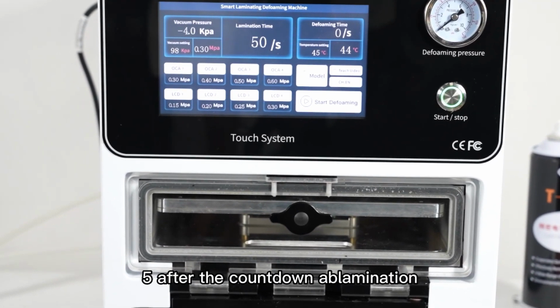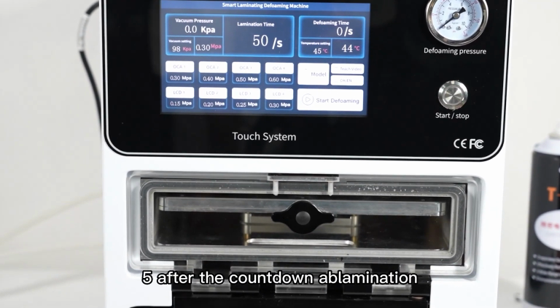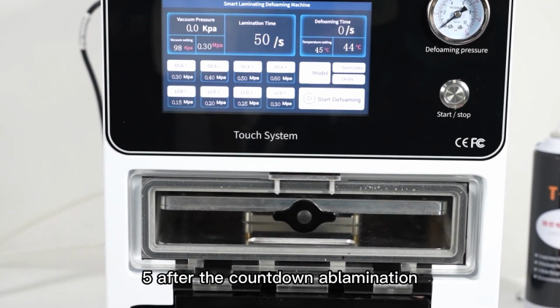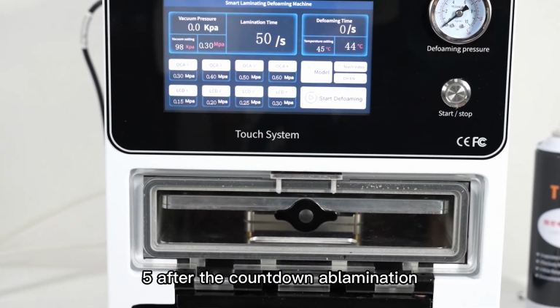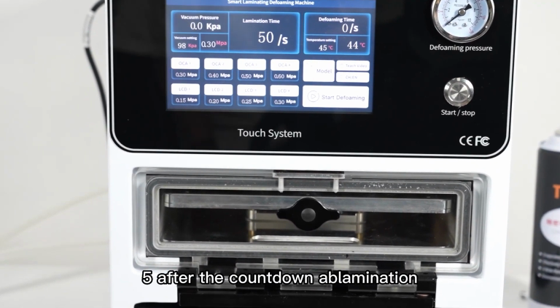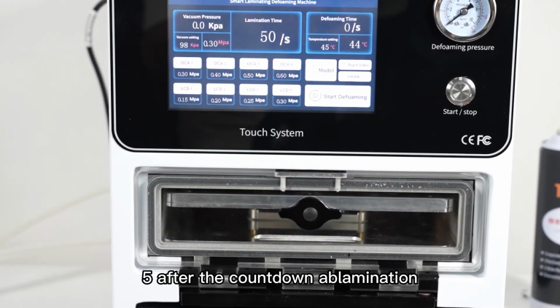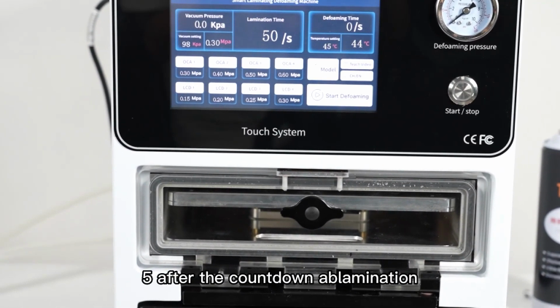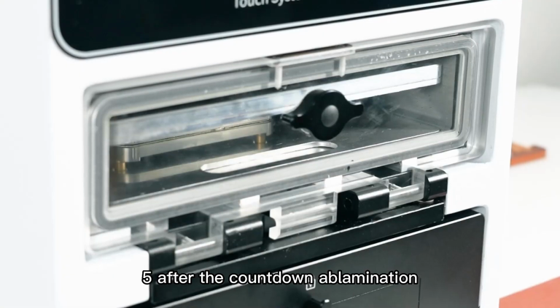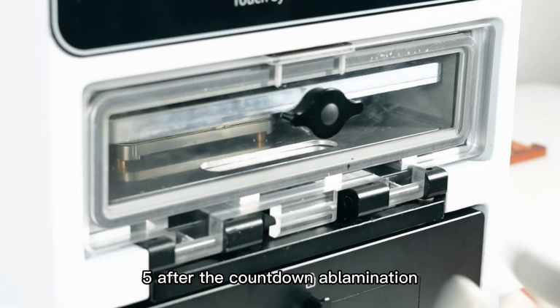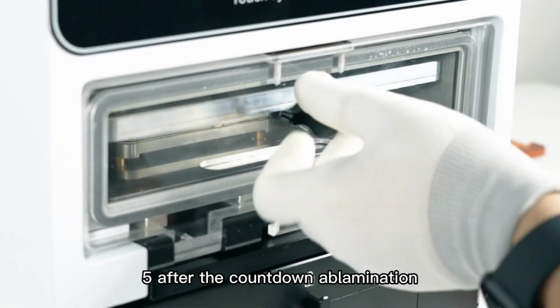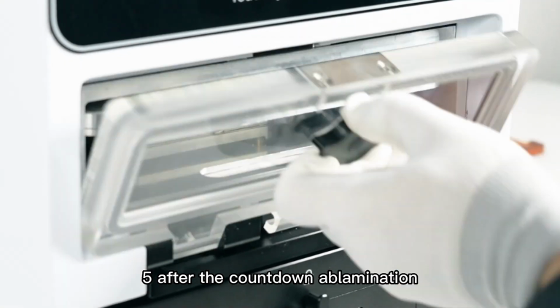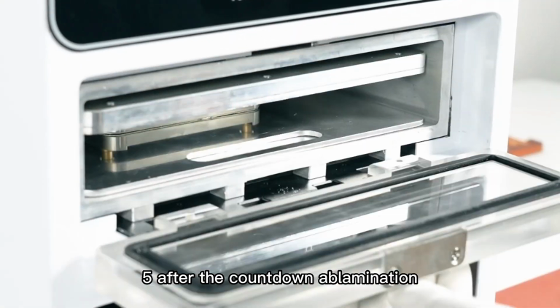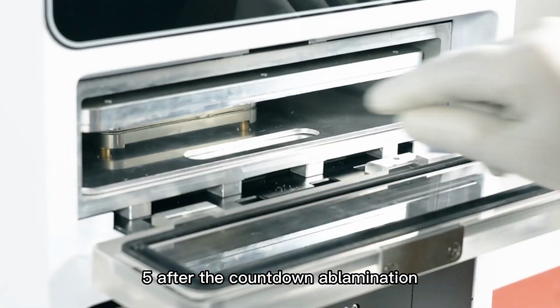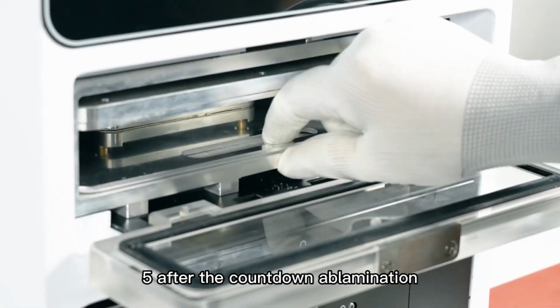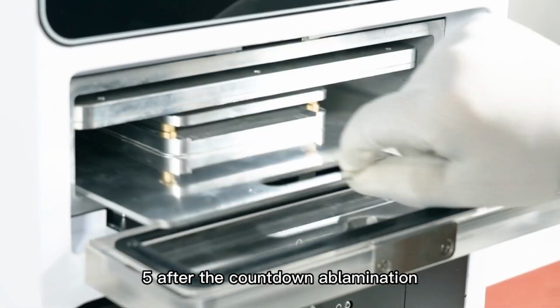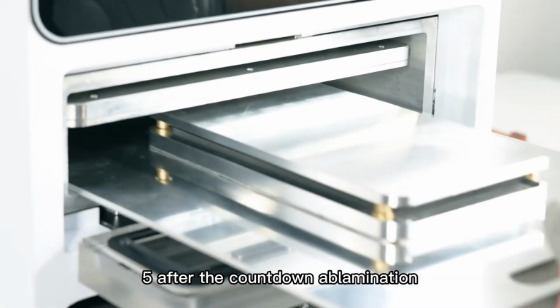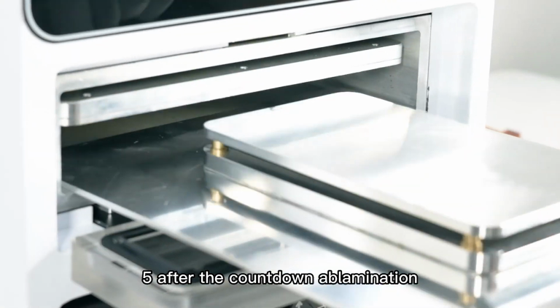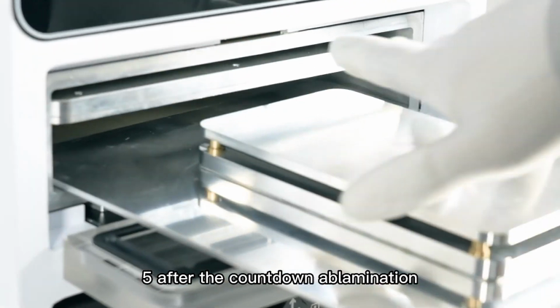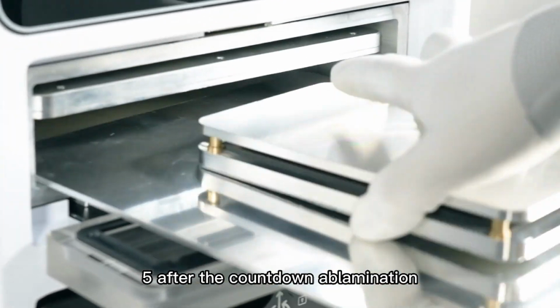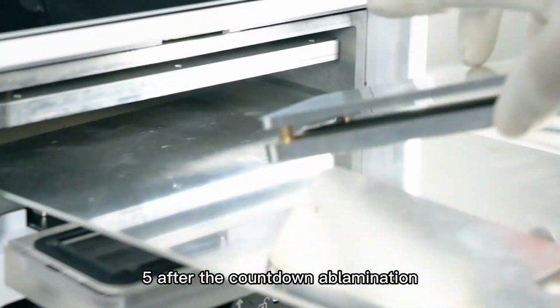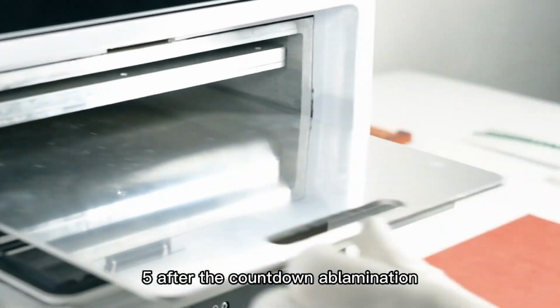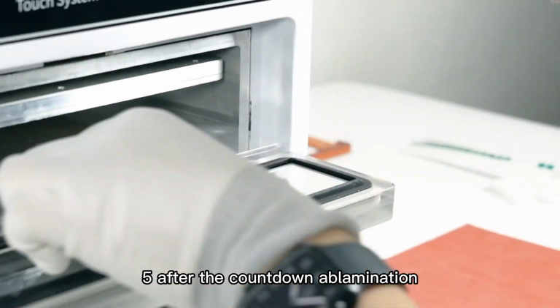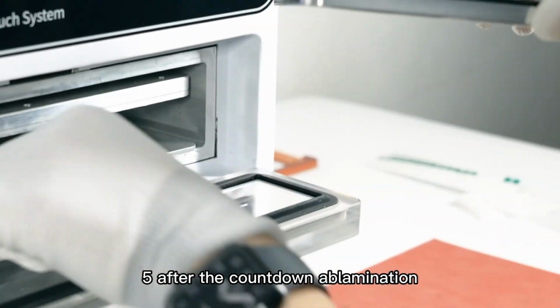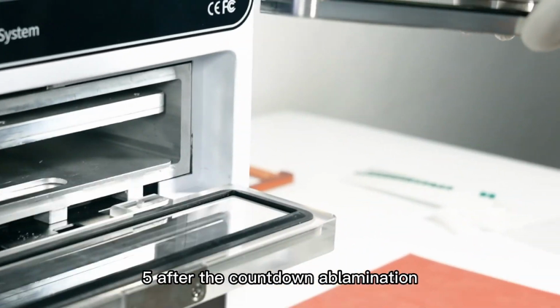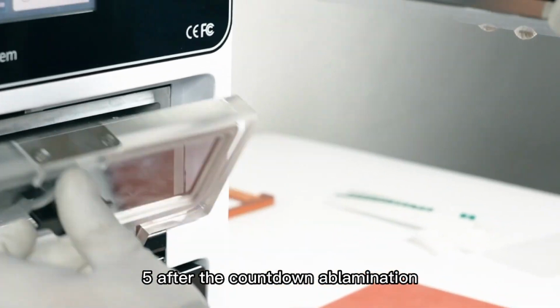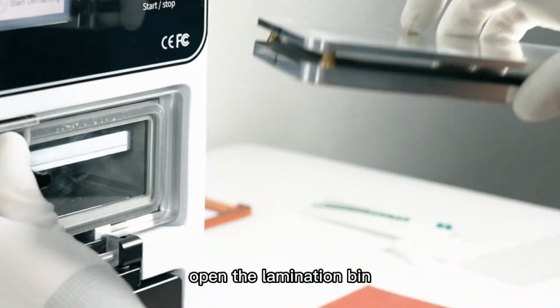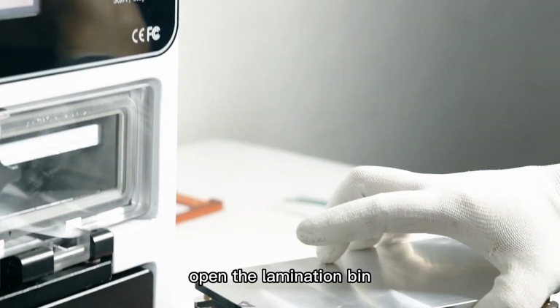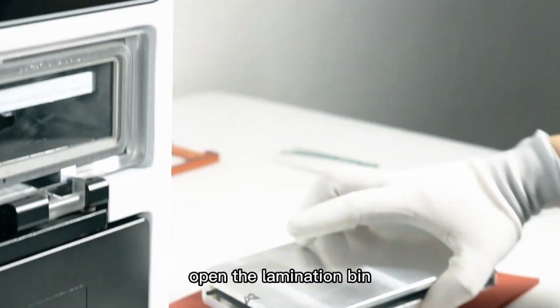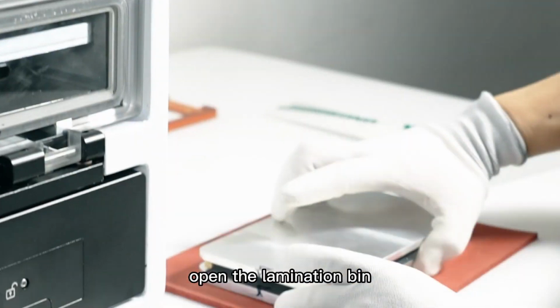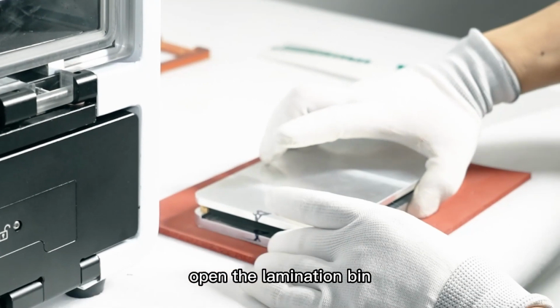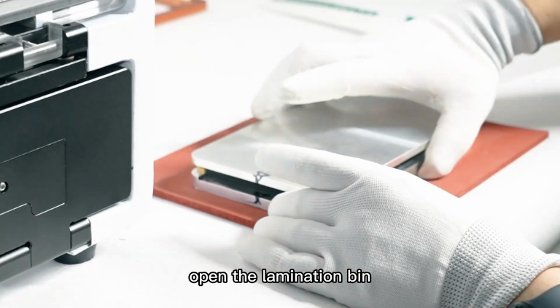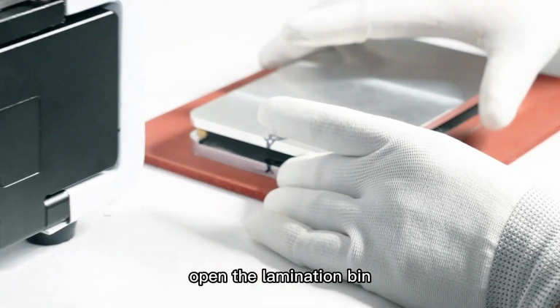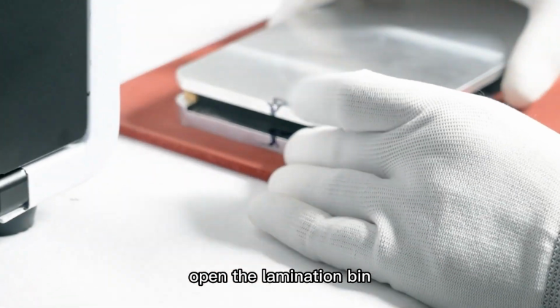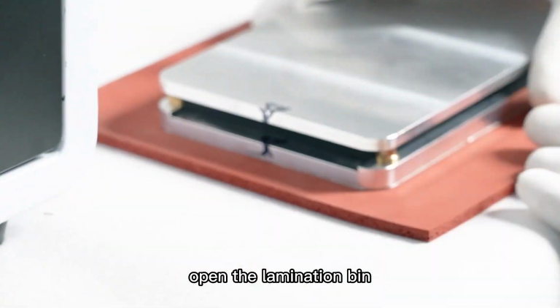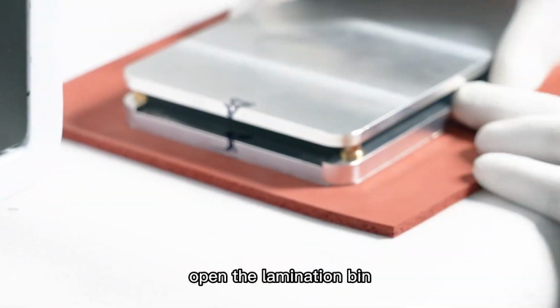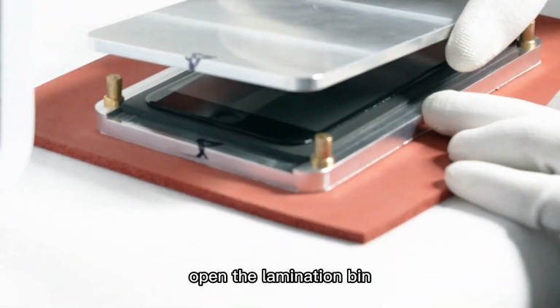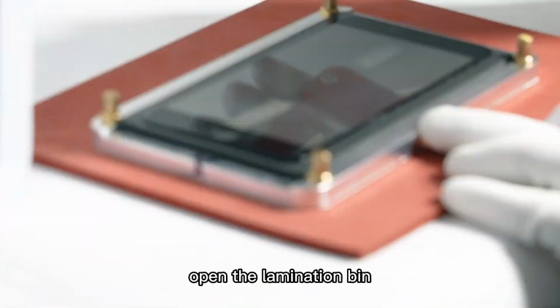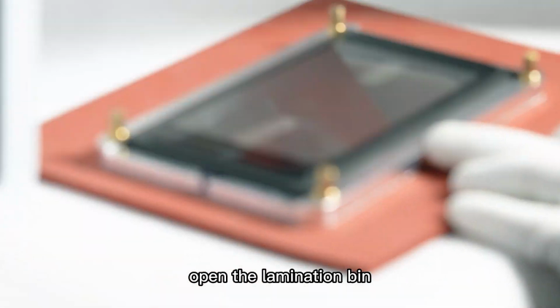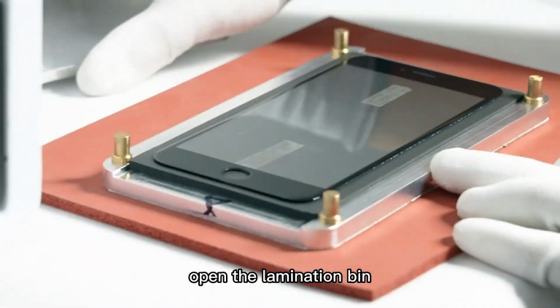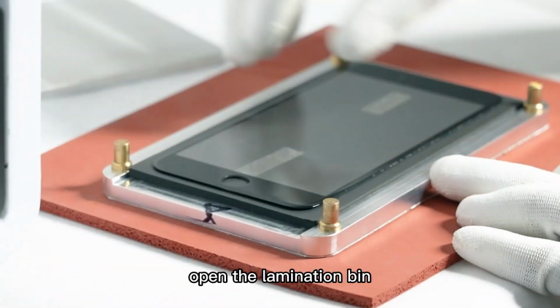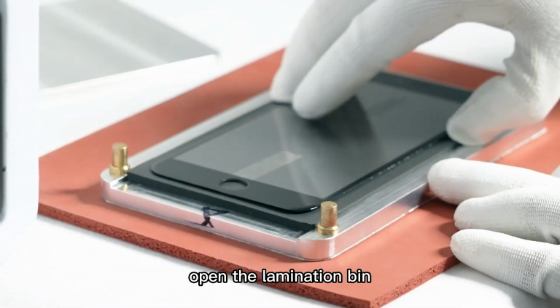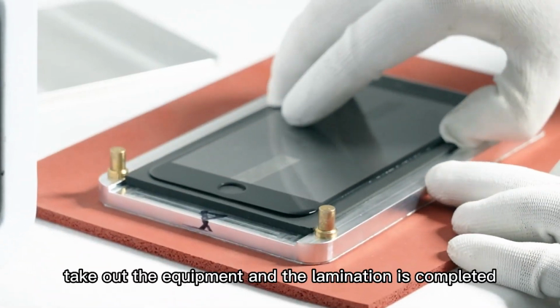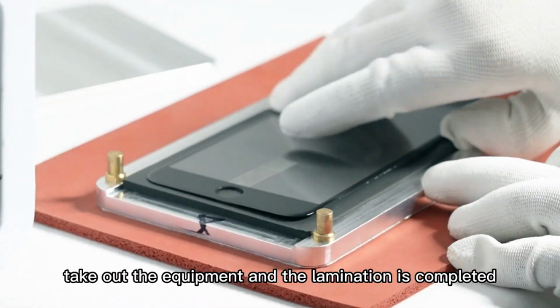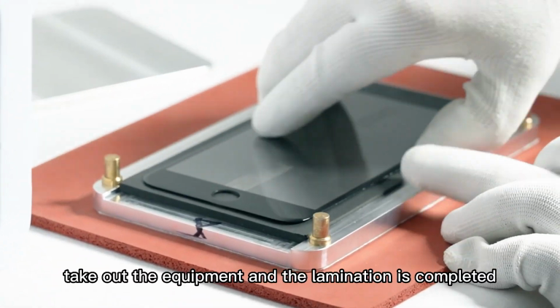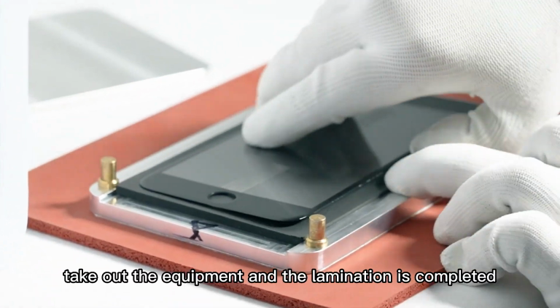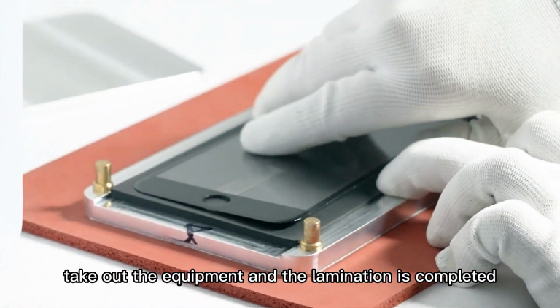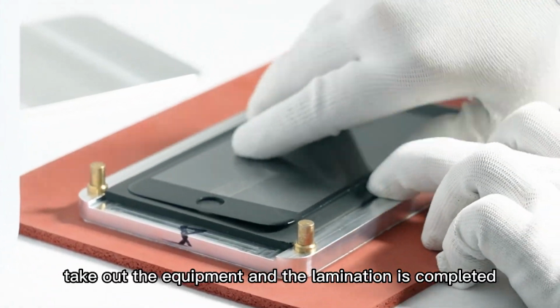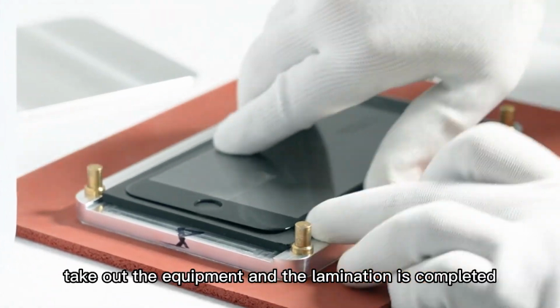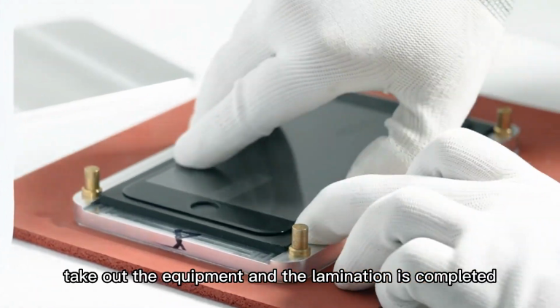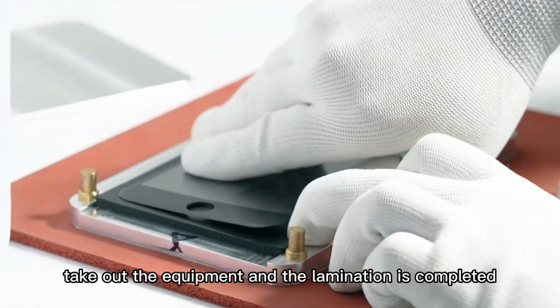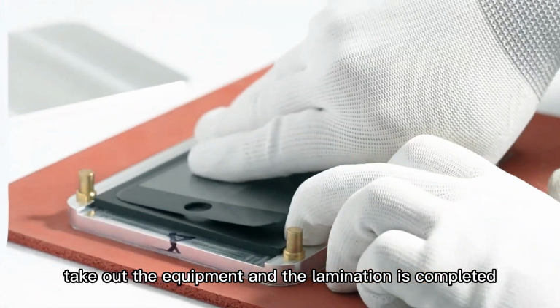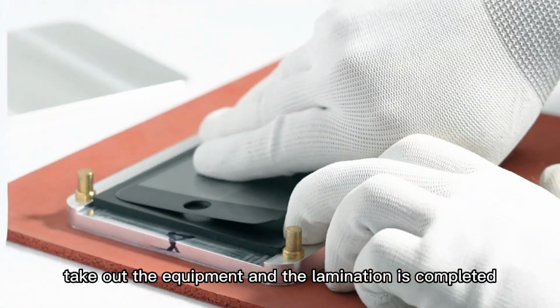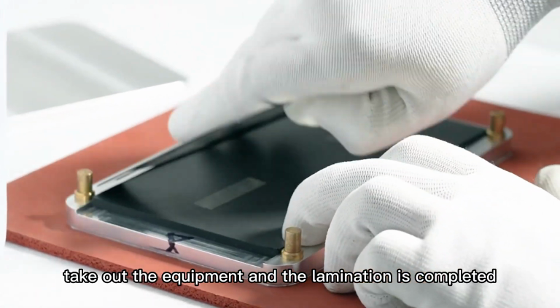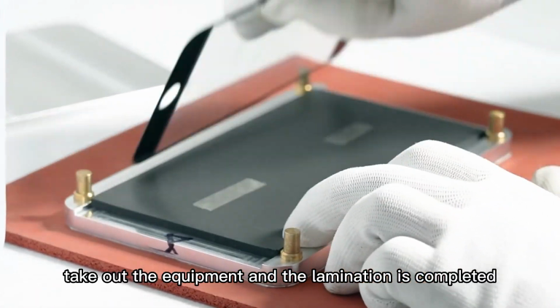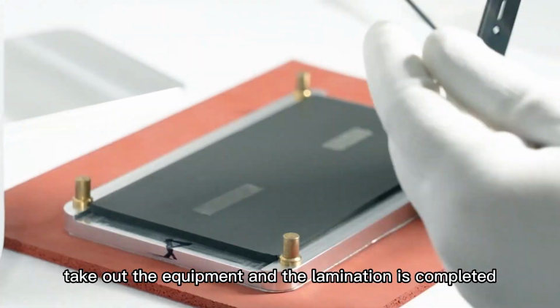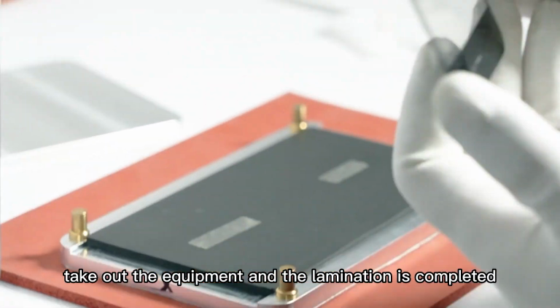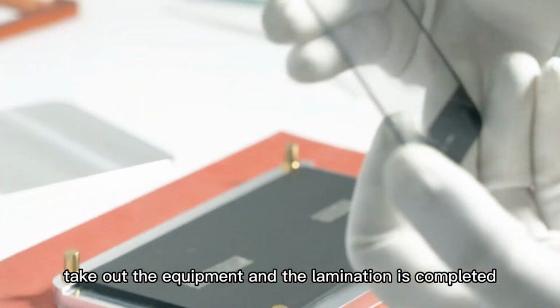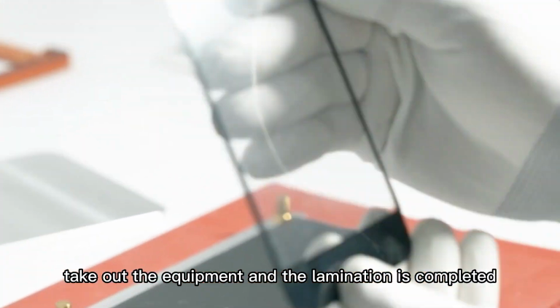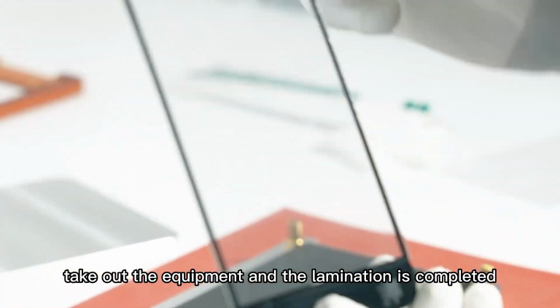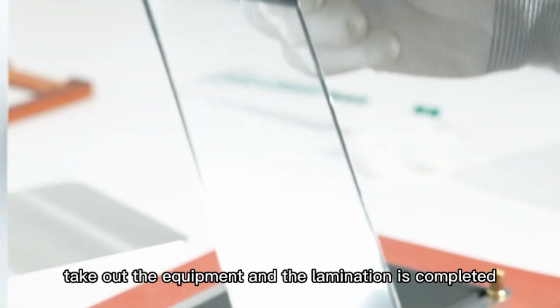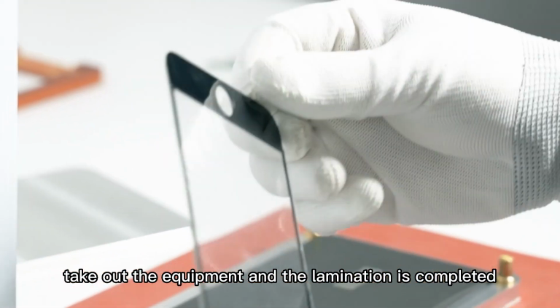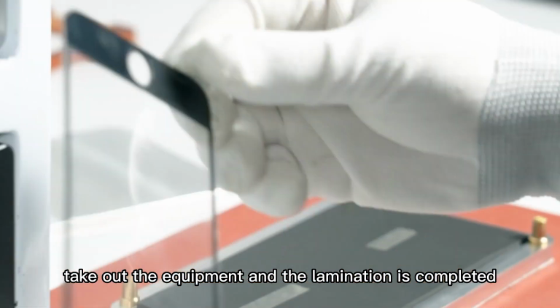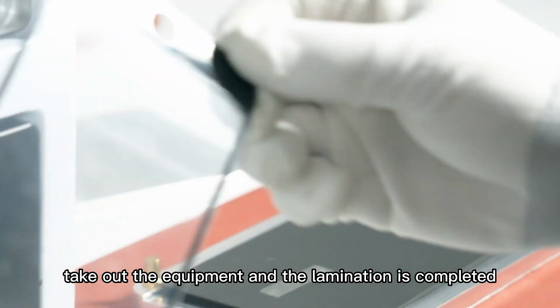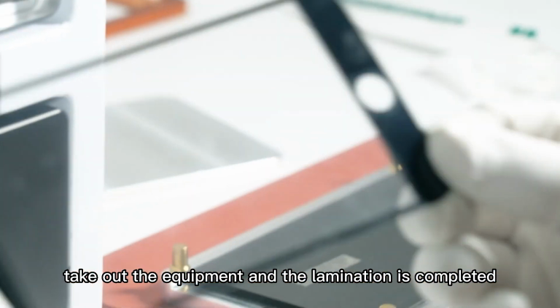Step 5: After the countdown at lamination, open the lamination bin, take out the equipment, and the lamination is completed.